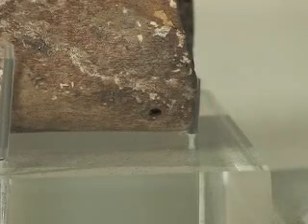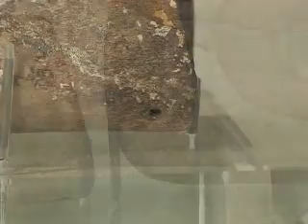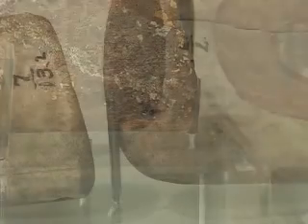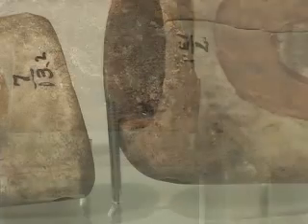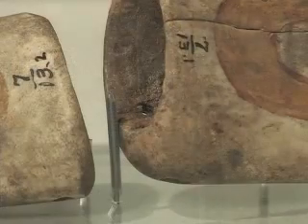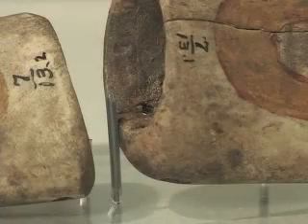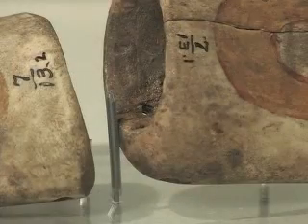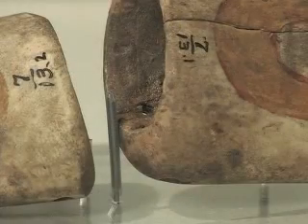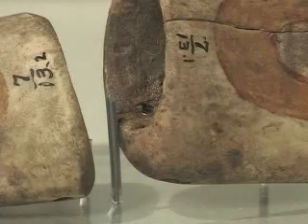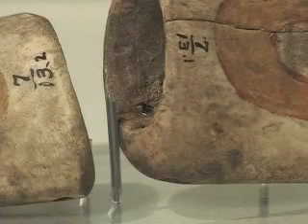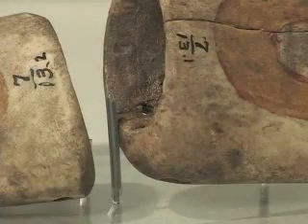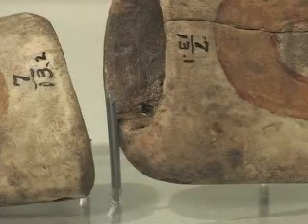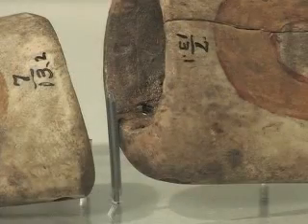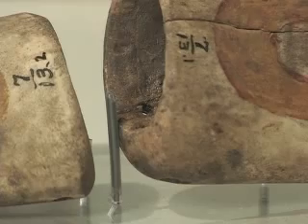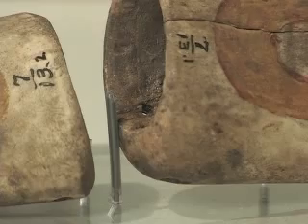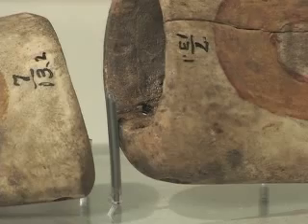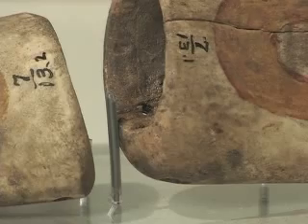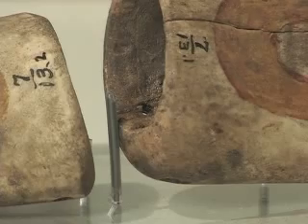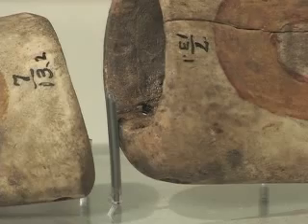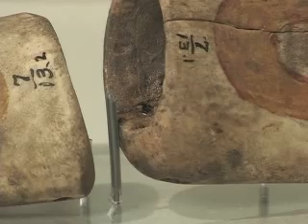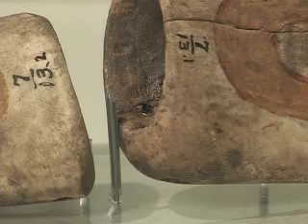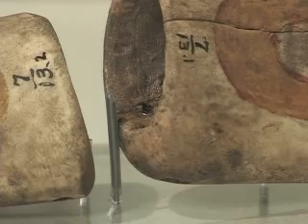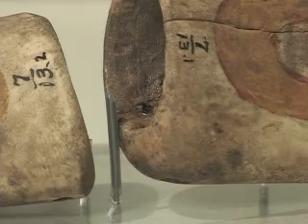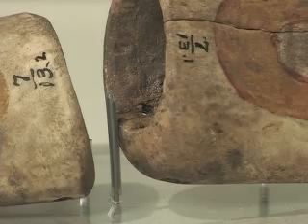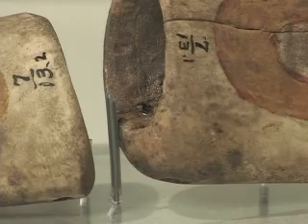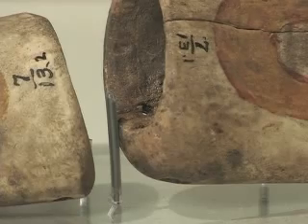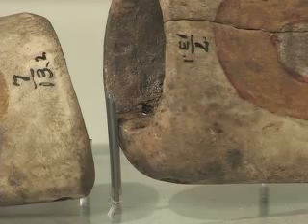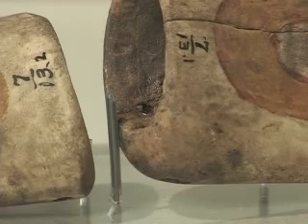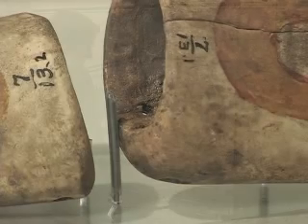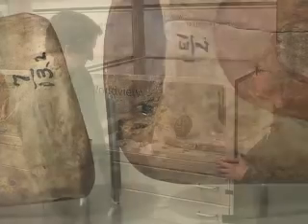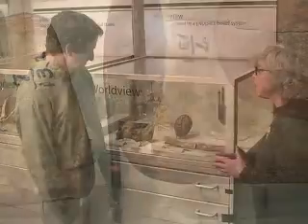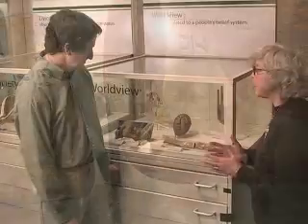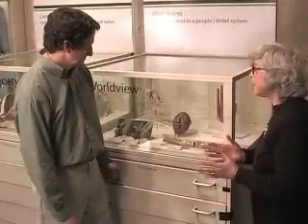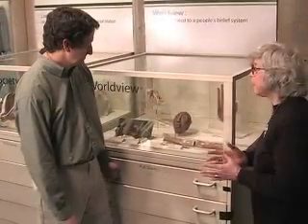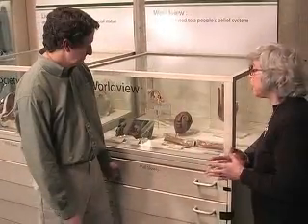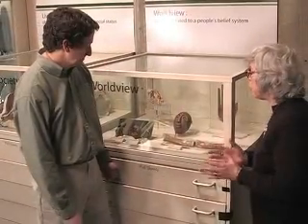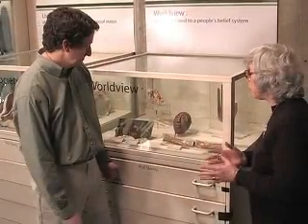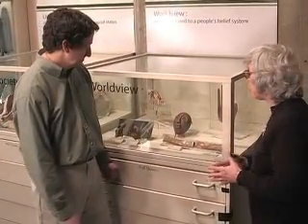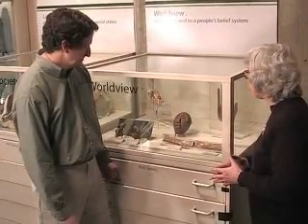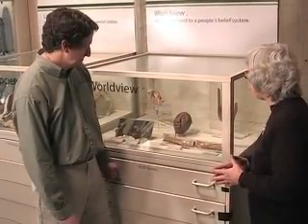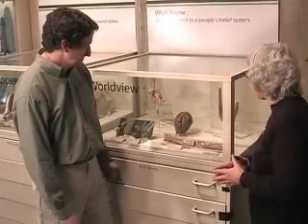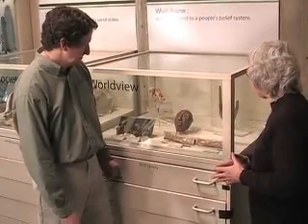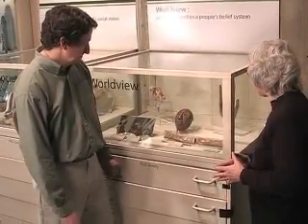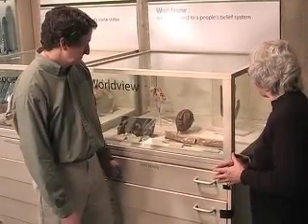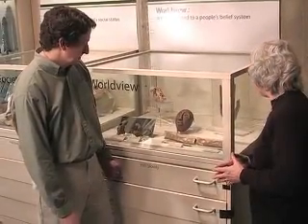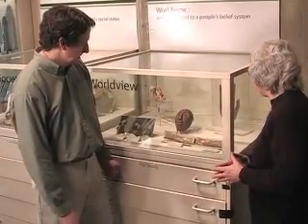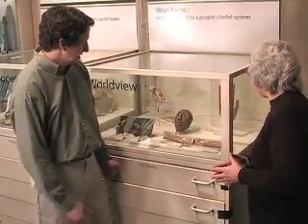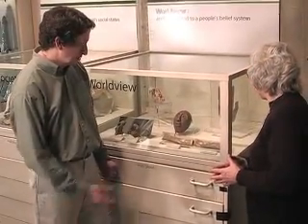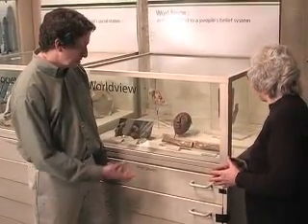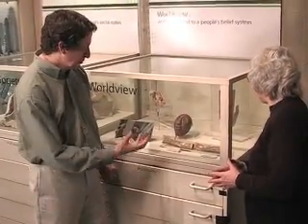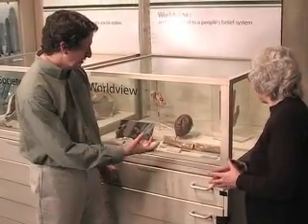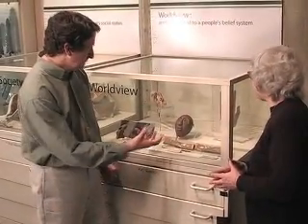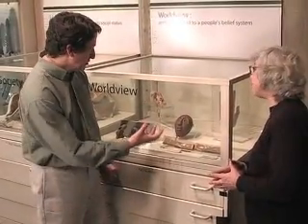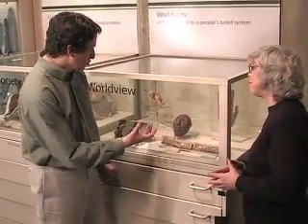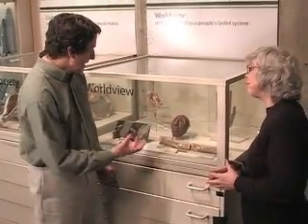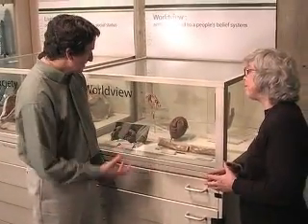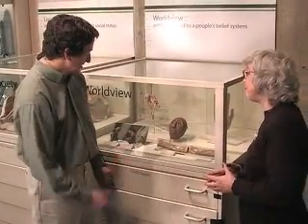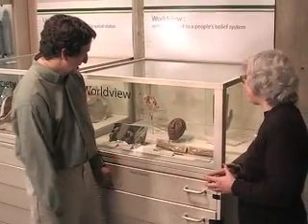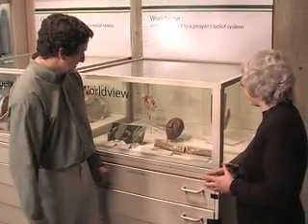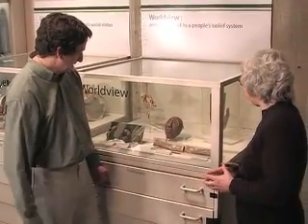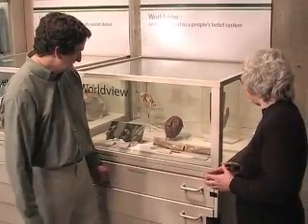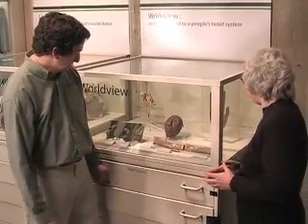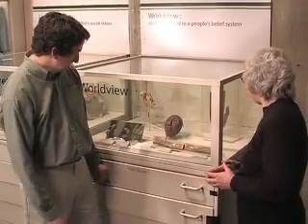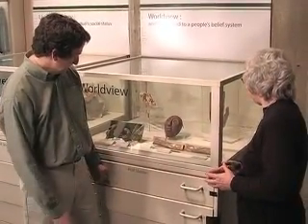Maybe they hung feathers from them to kind of heighten the overall design. That certainly would have made the ravens come to life, wouldn't it?